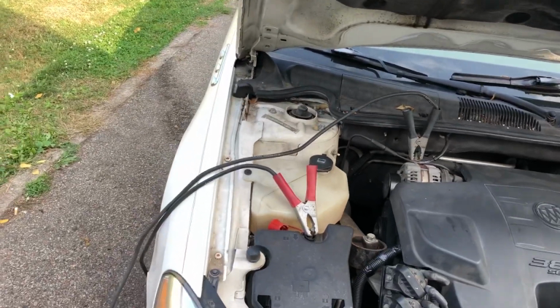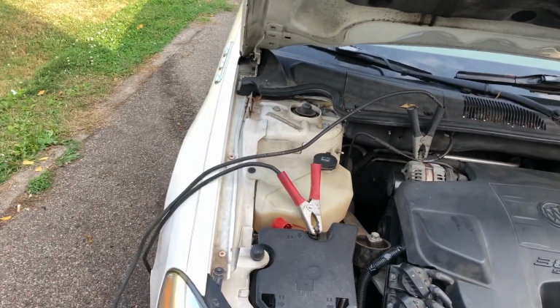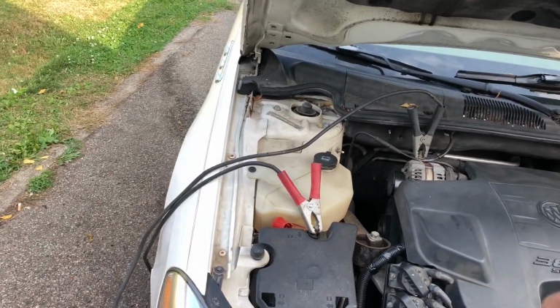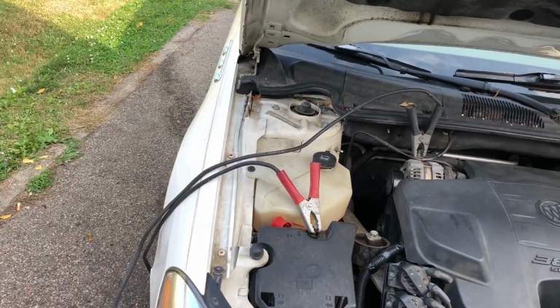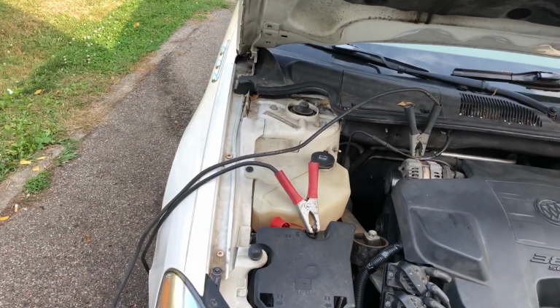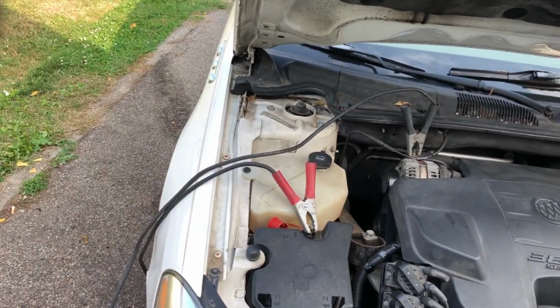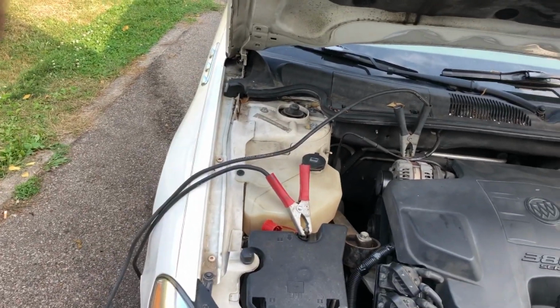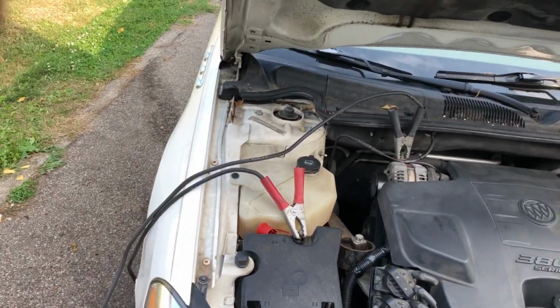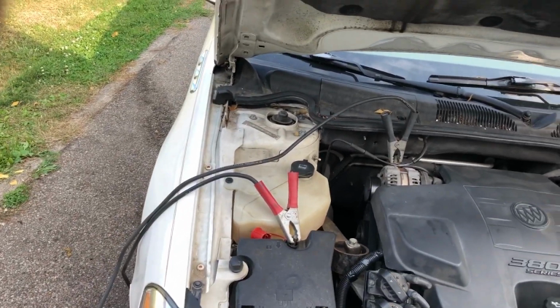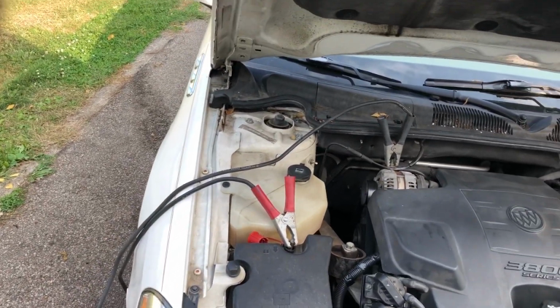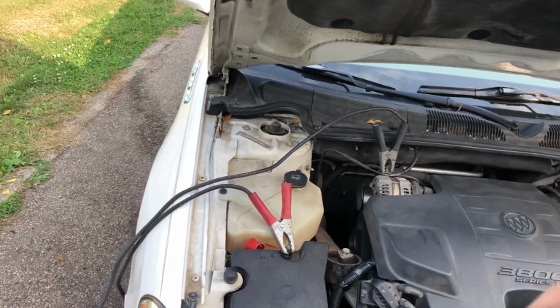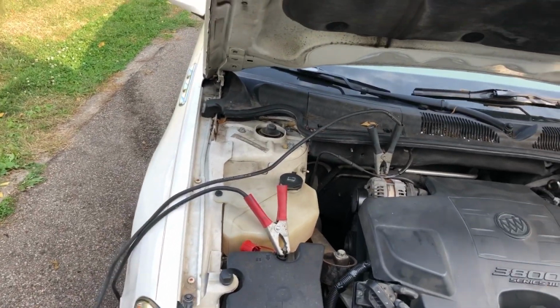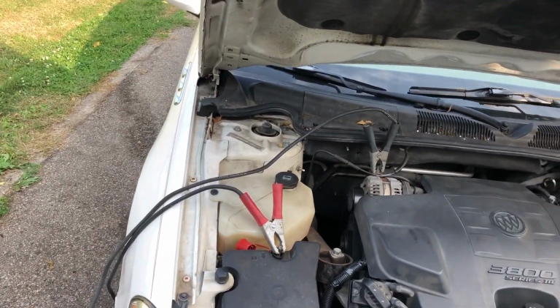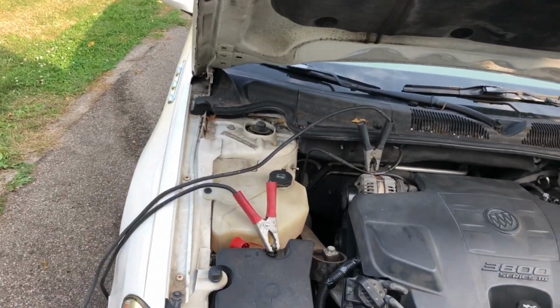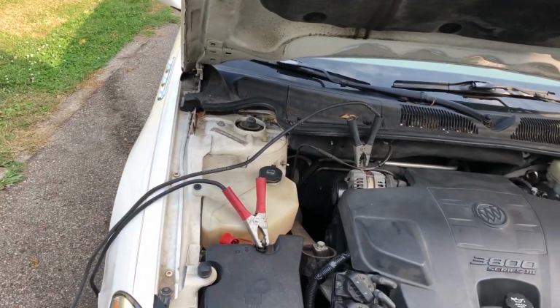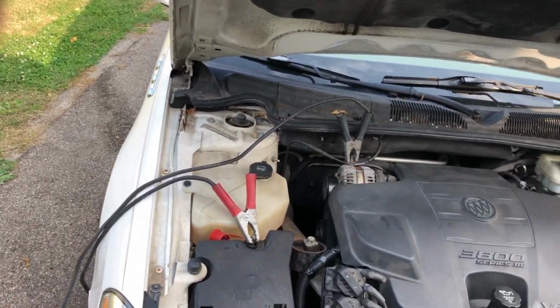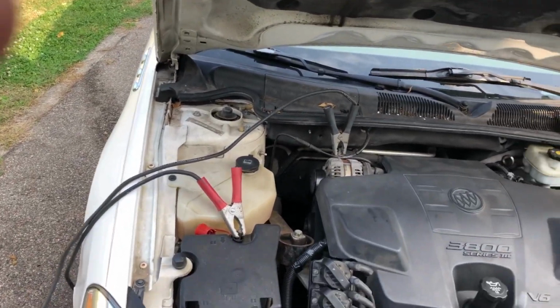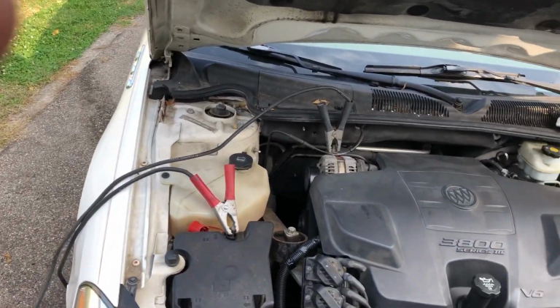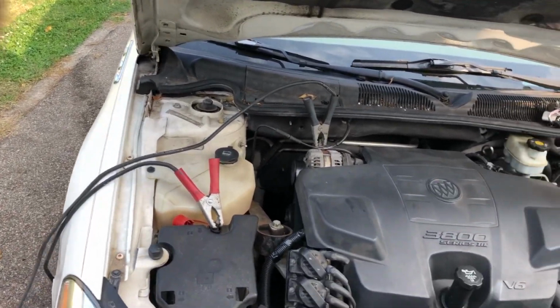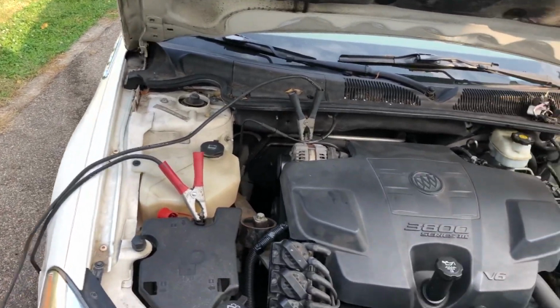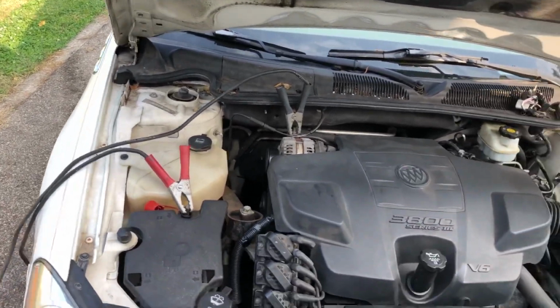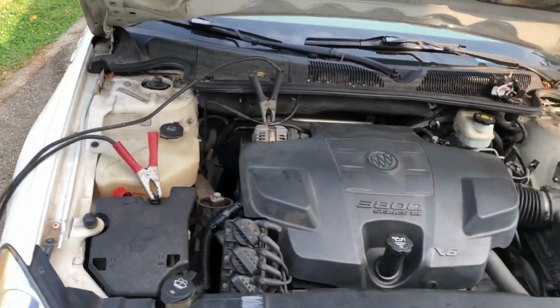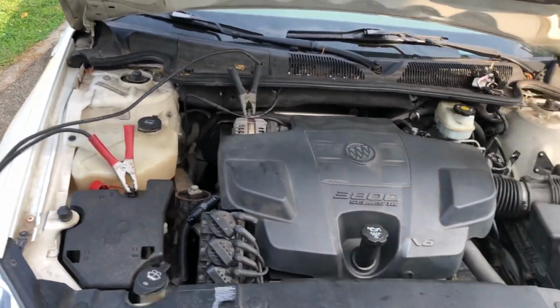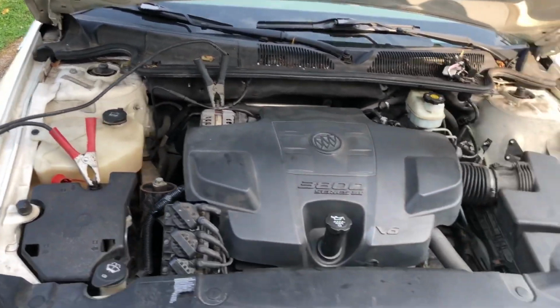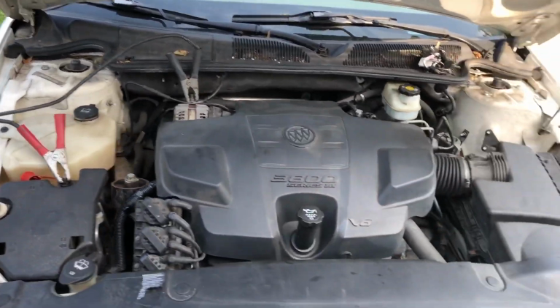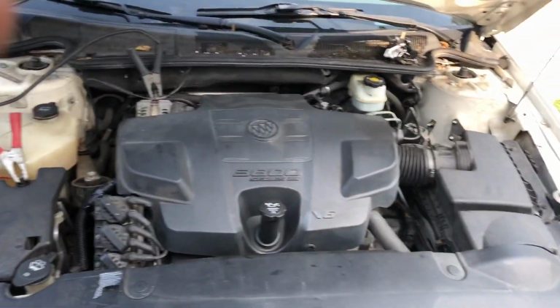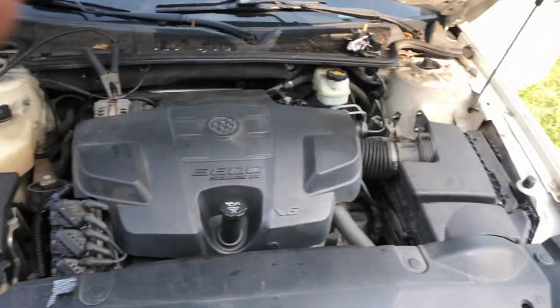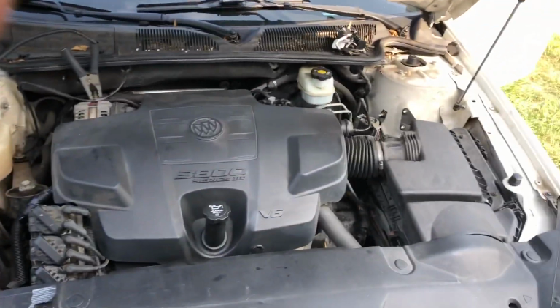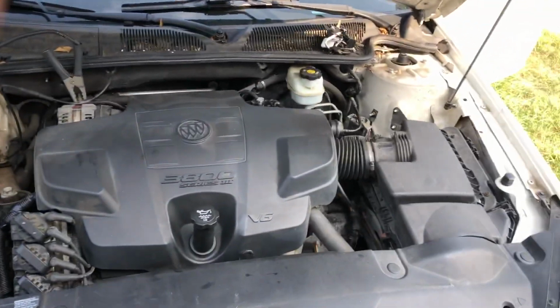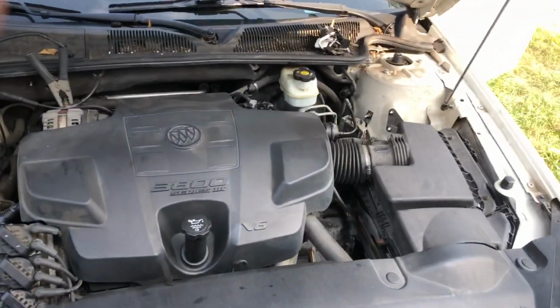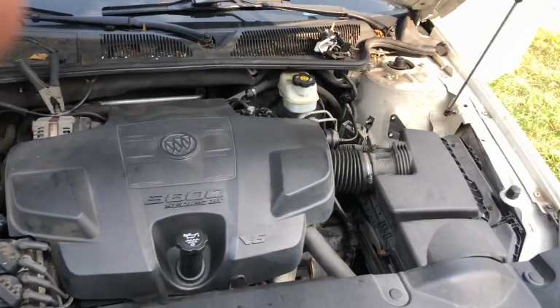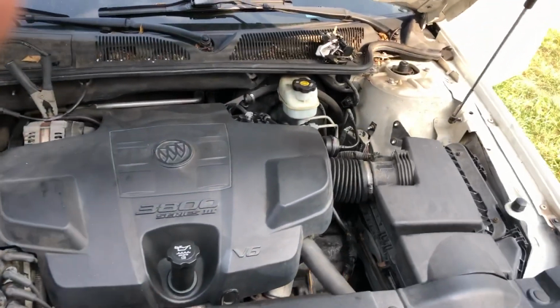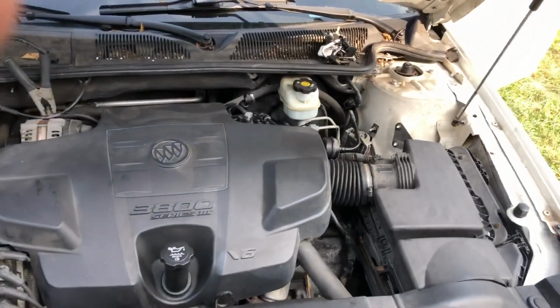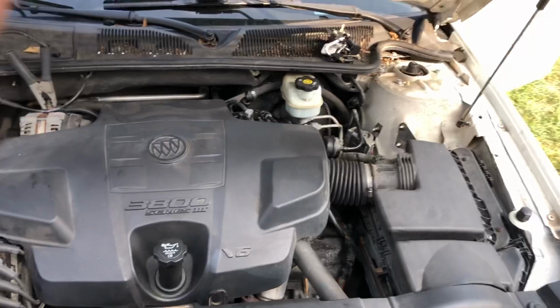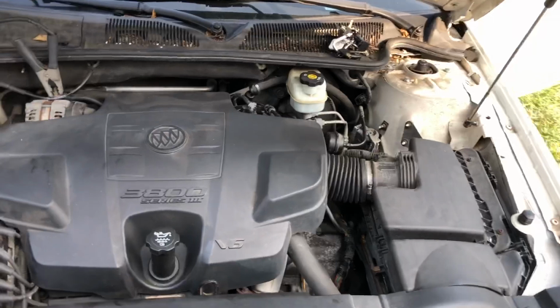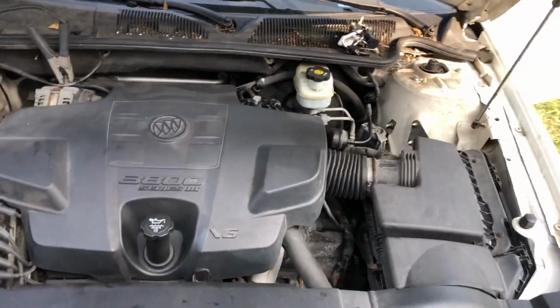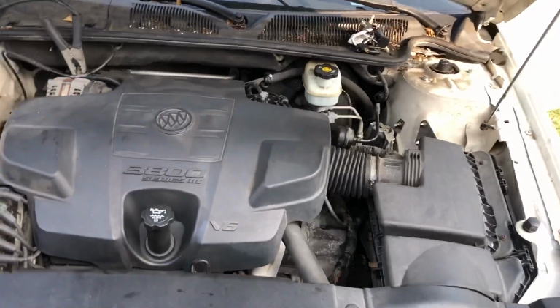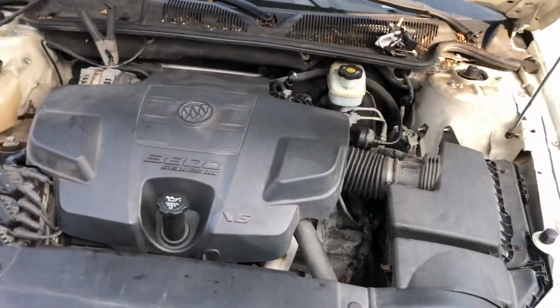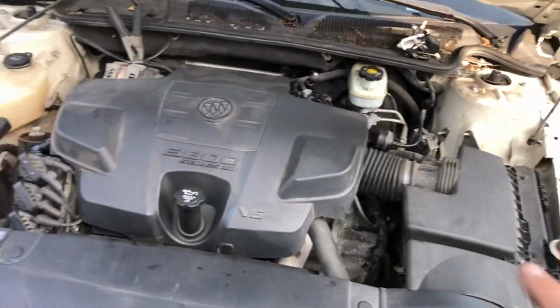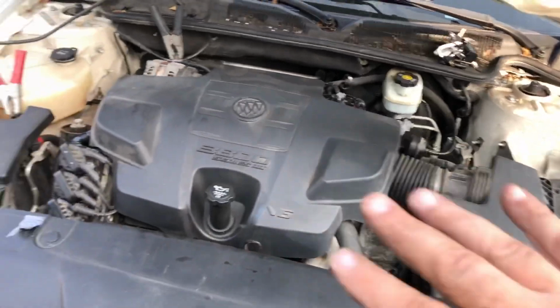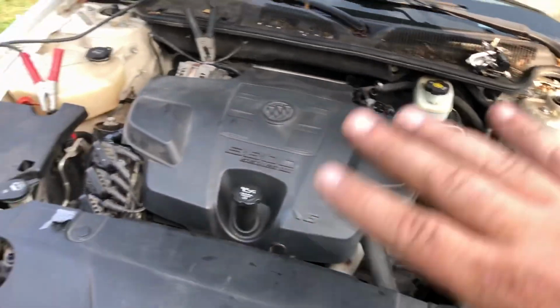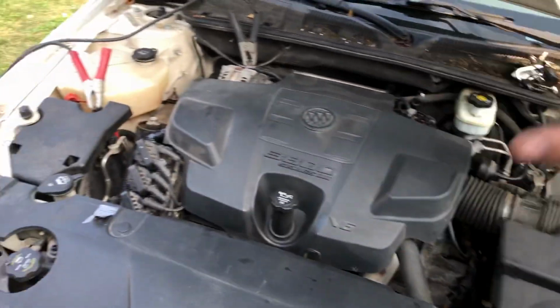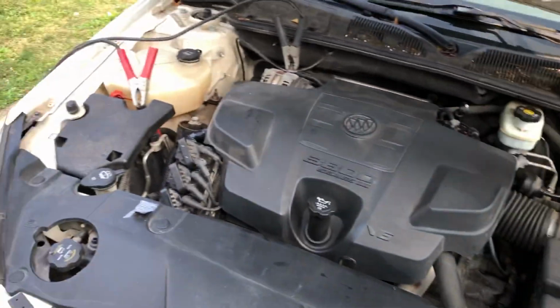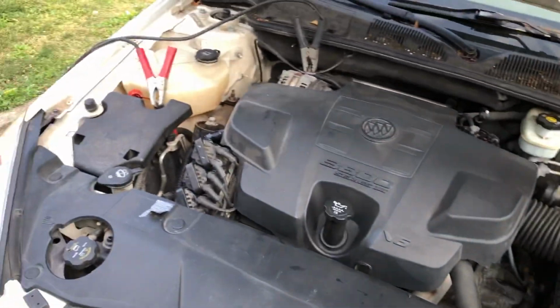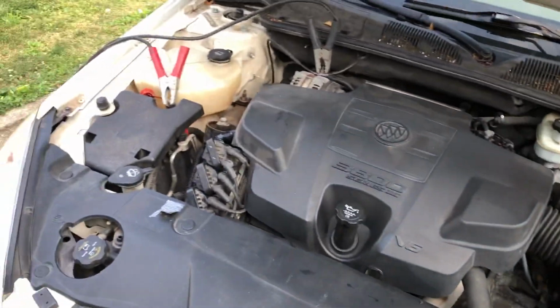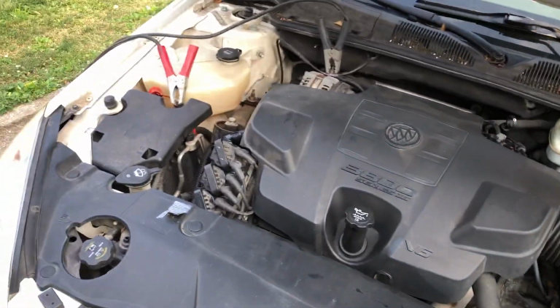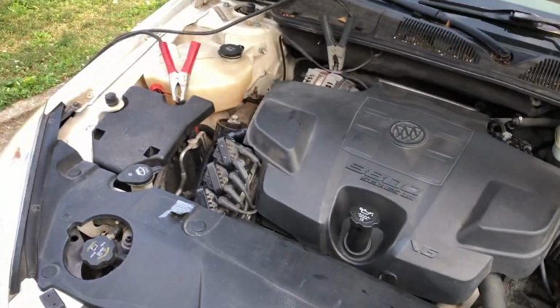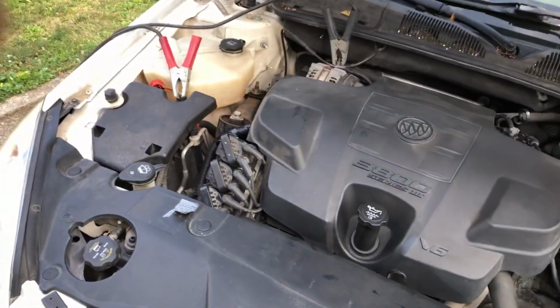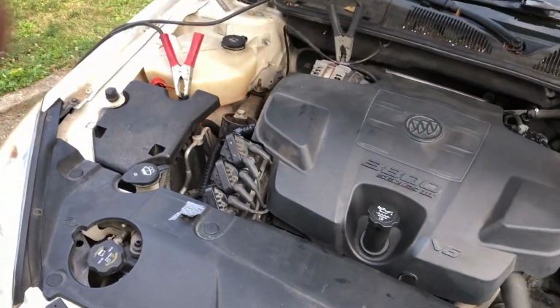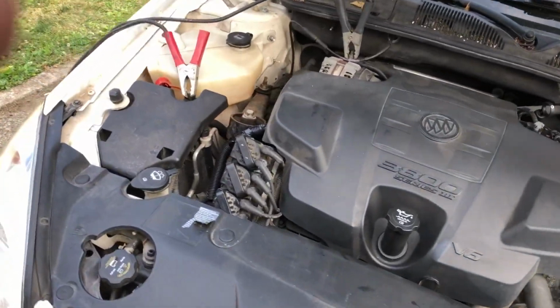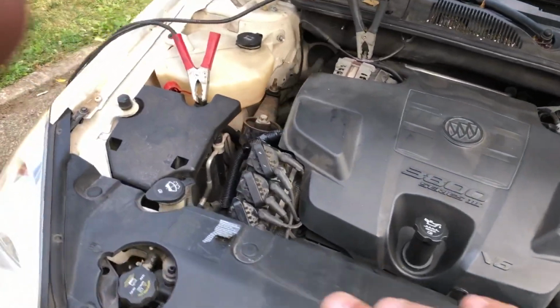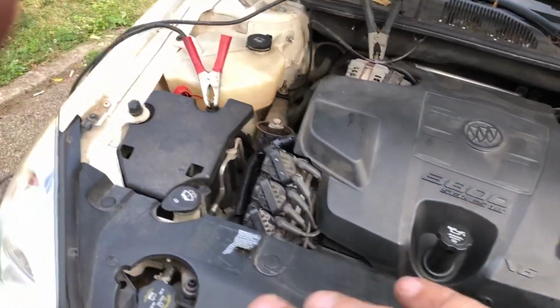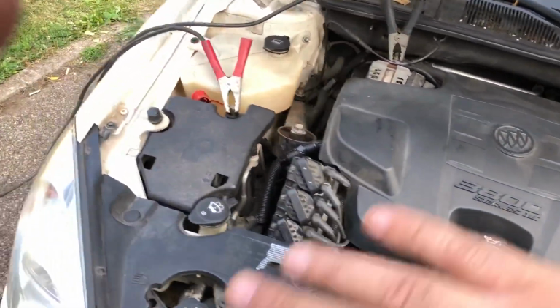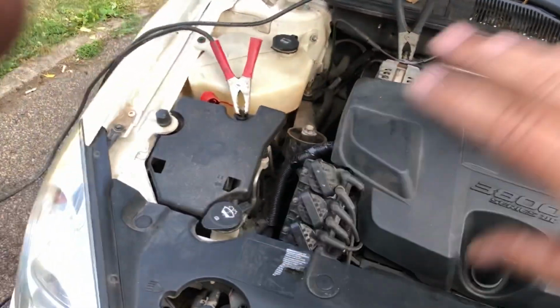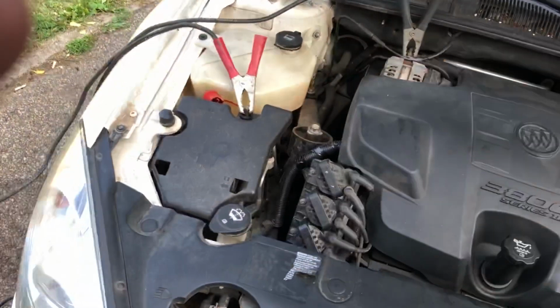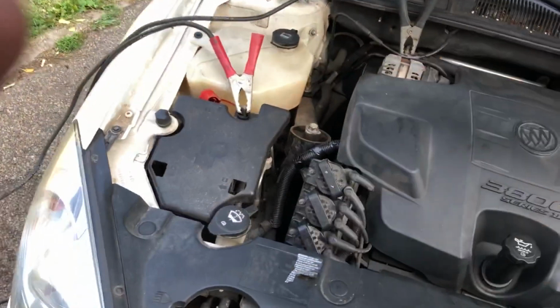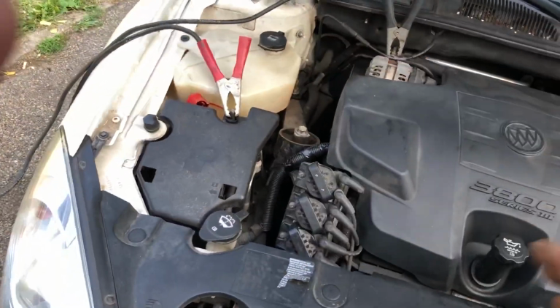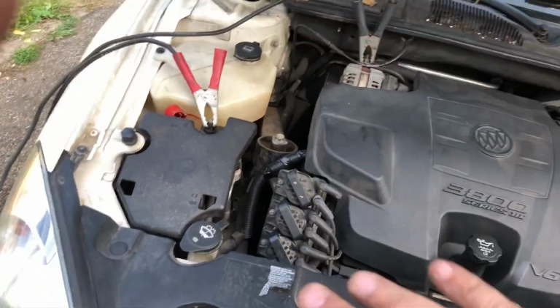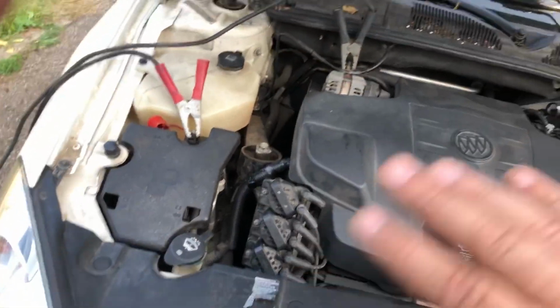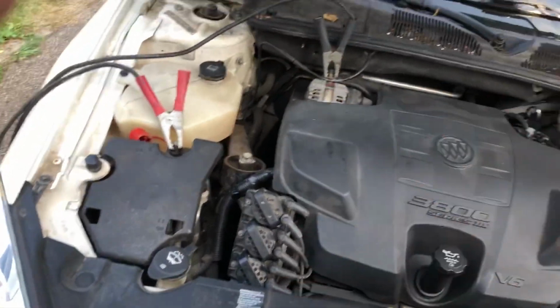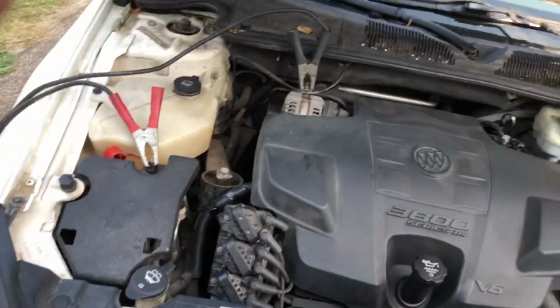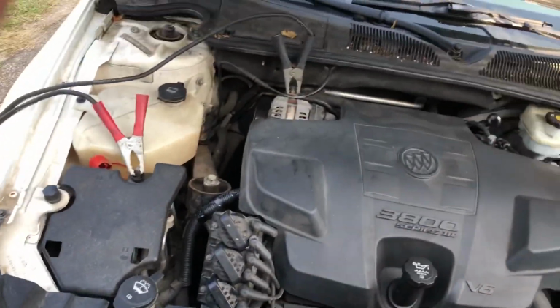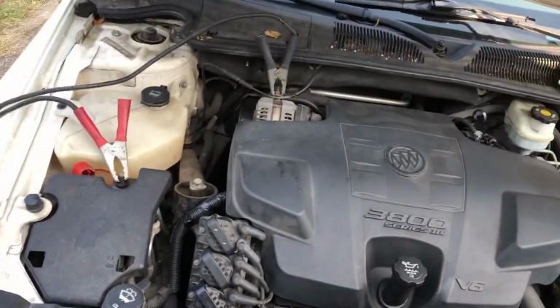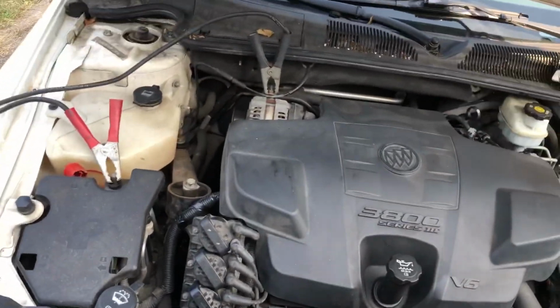Now the battery is going dead on it. I don't know if it needs a new battery or if it's got a parasitic draw problem from all these wiring issues created by a mechanic who didn't know what they were doing.